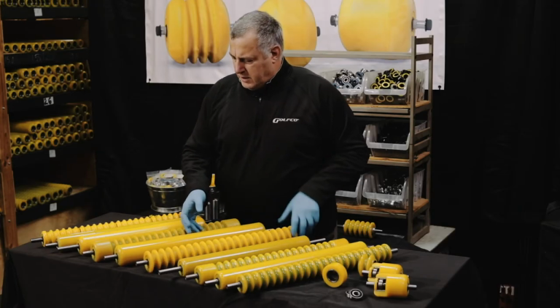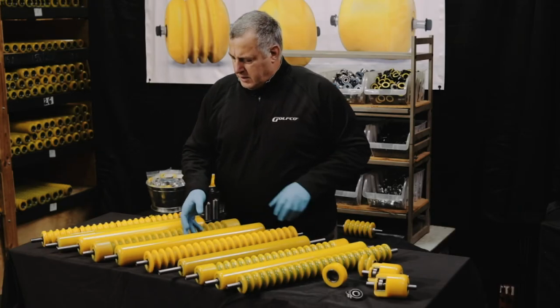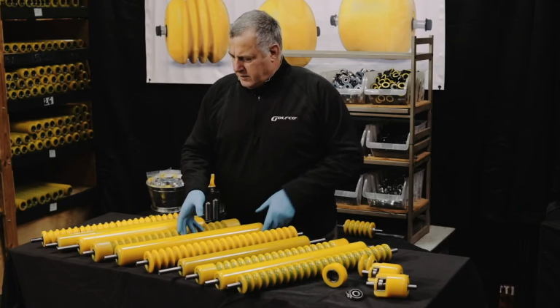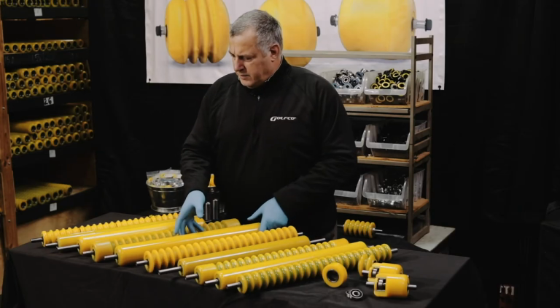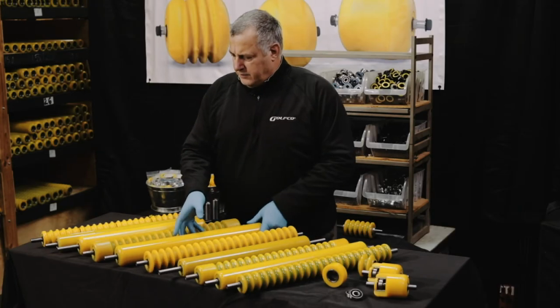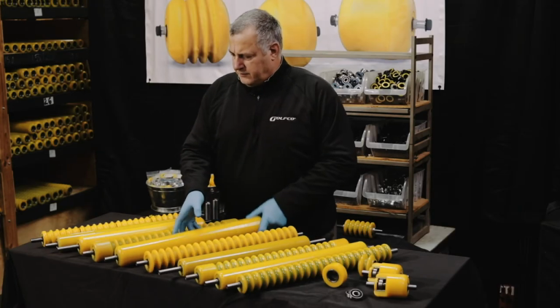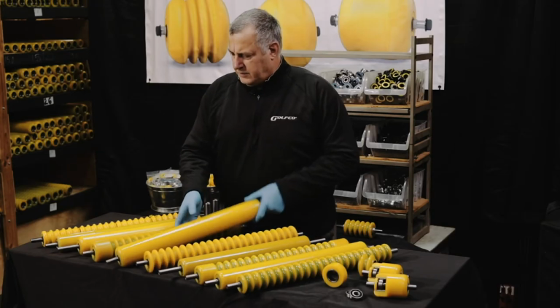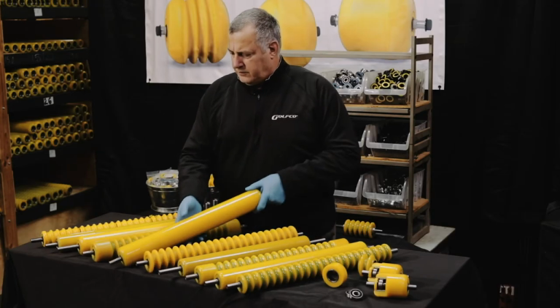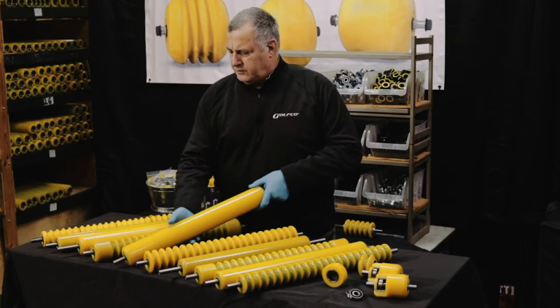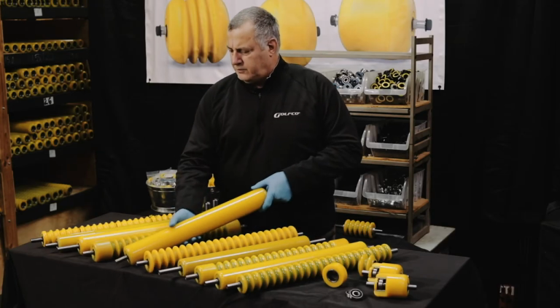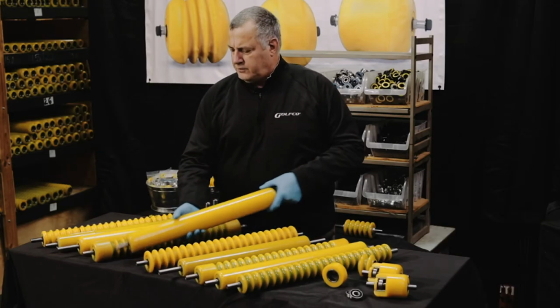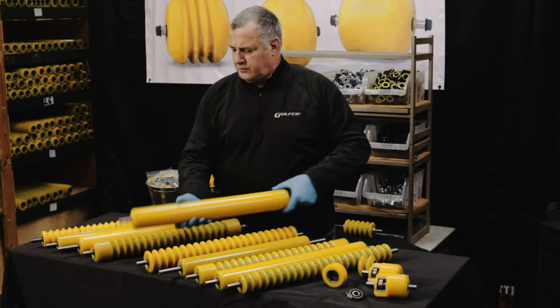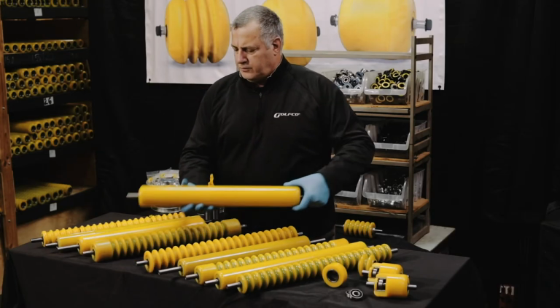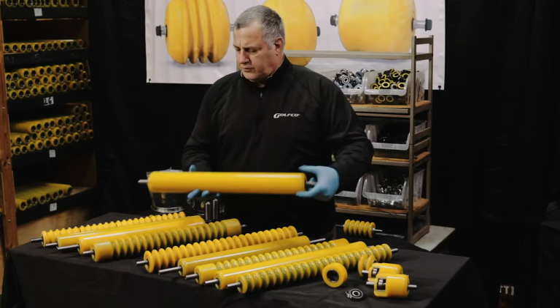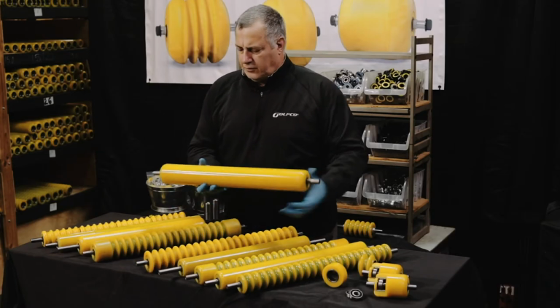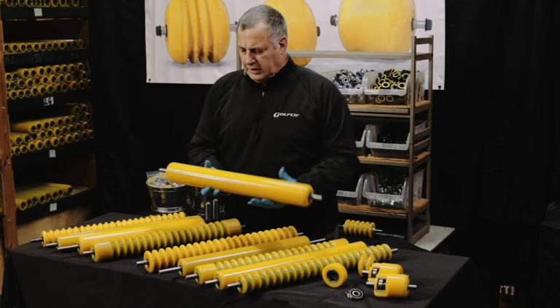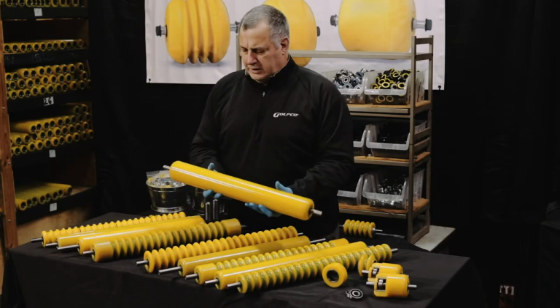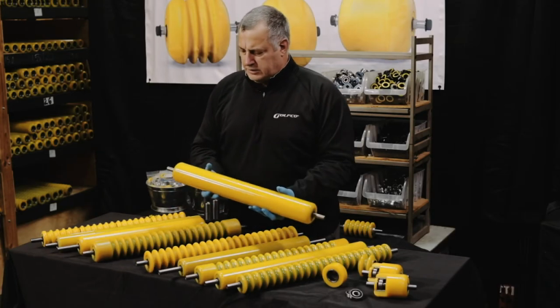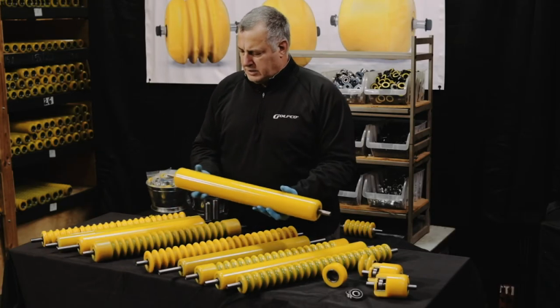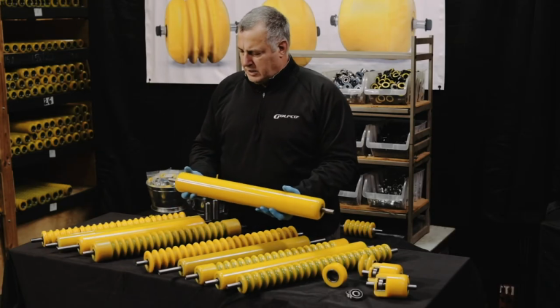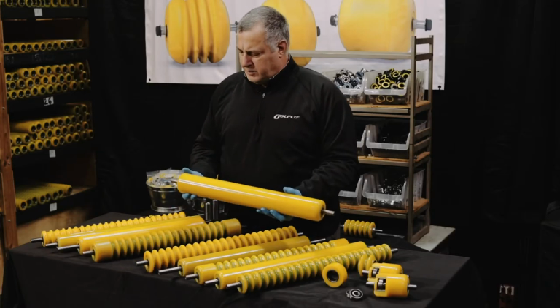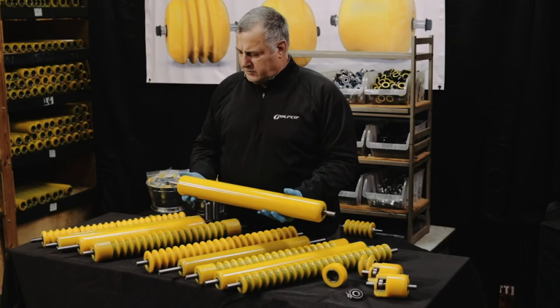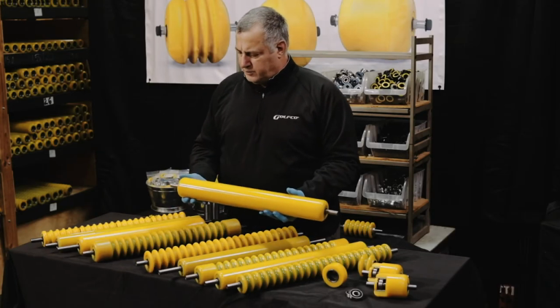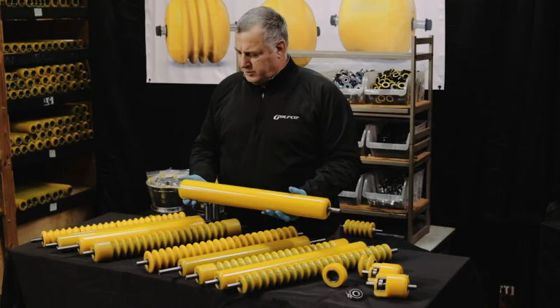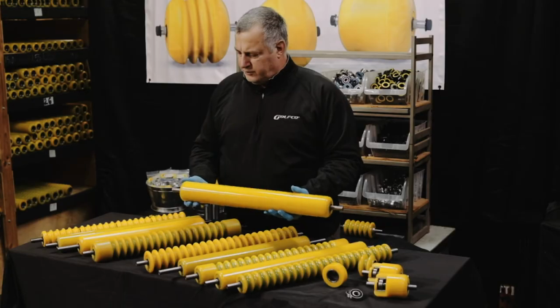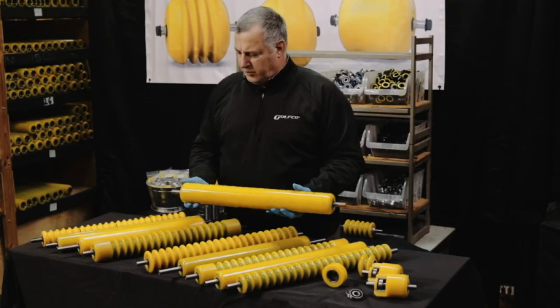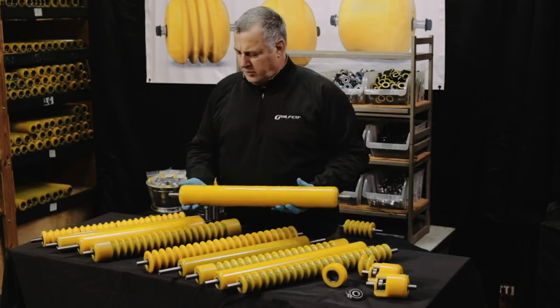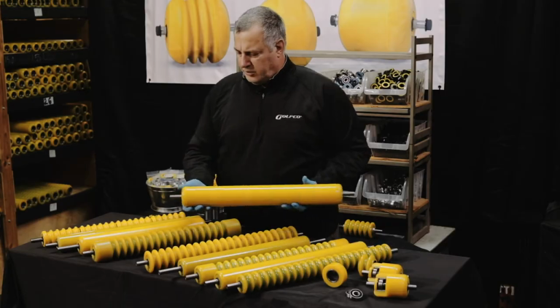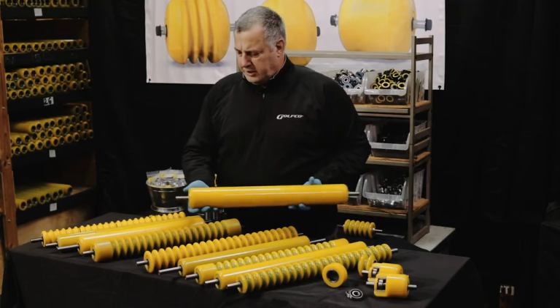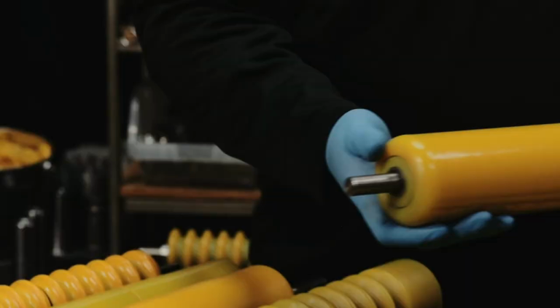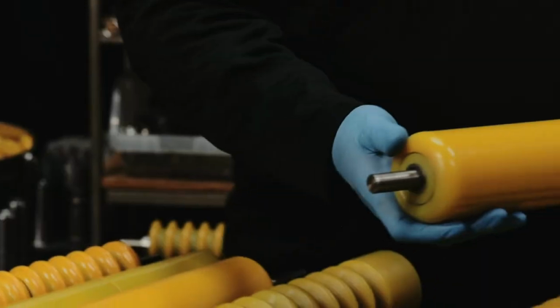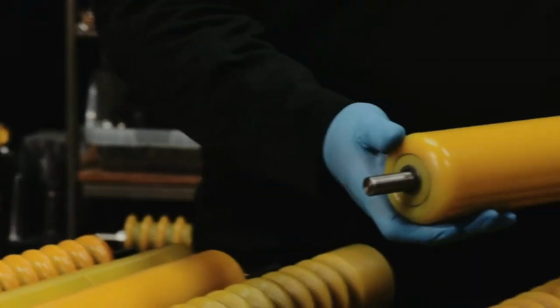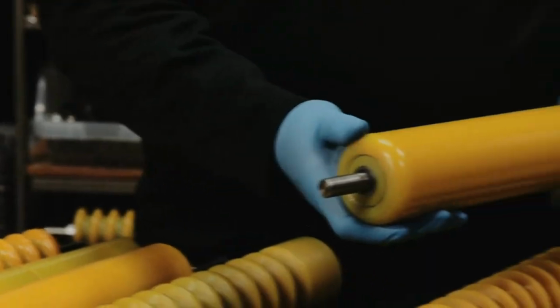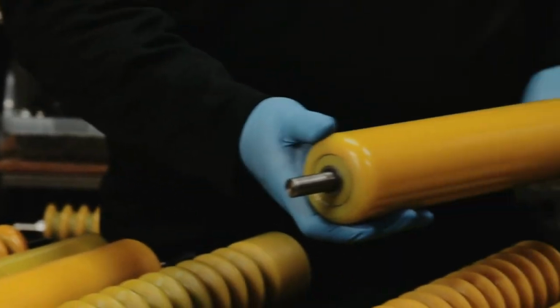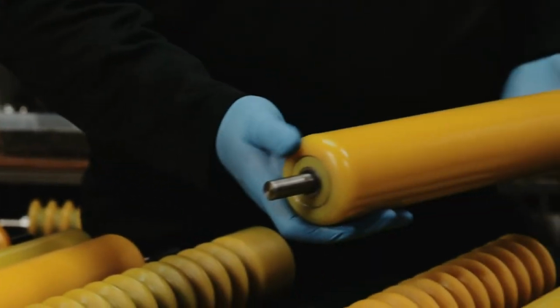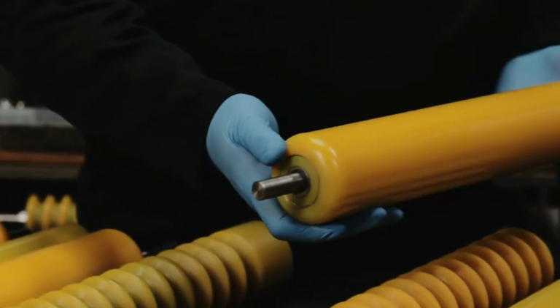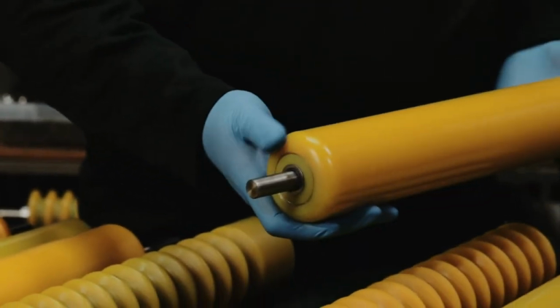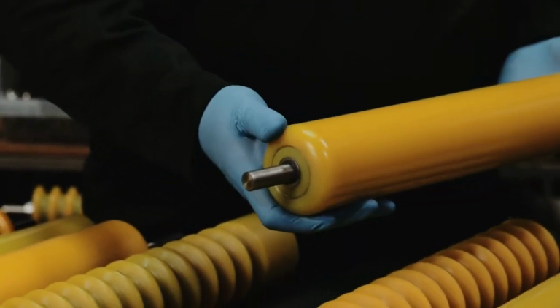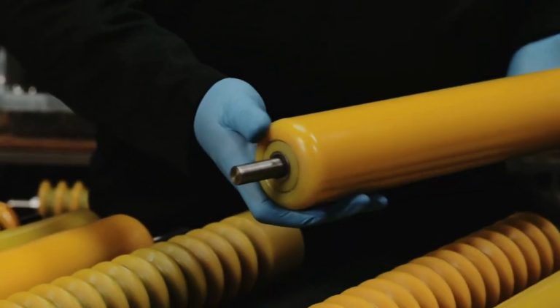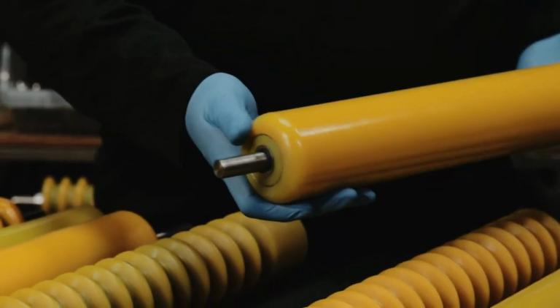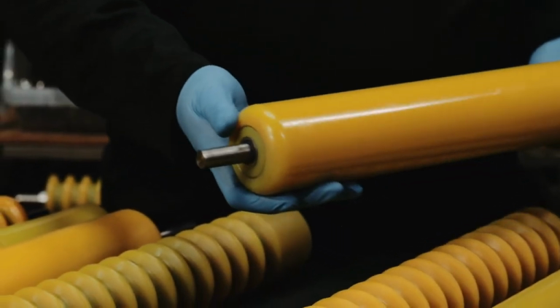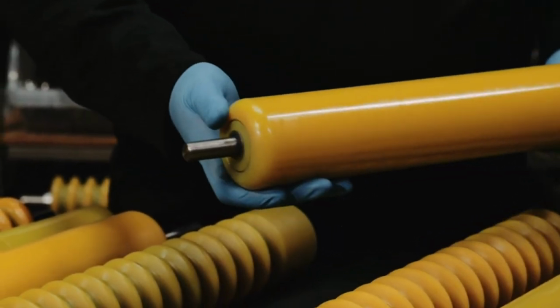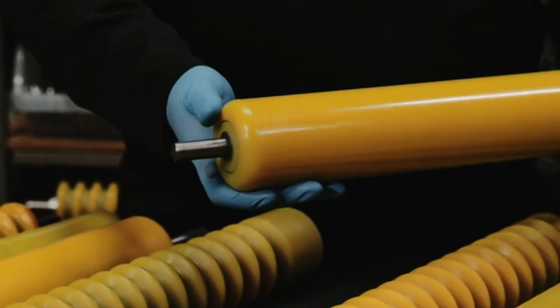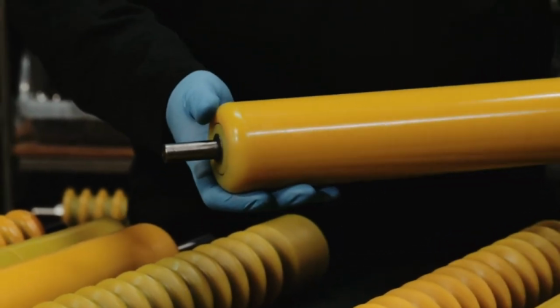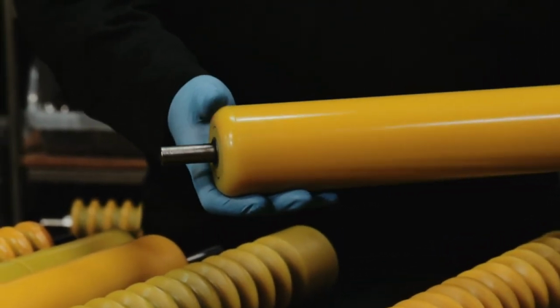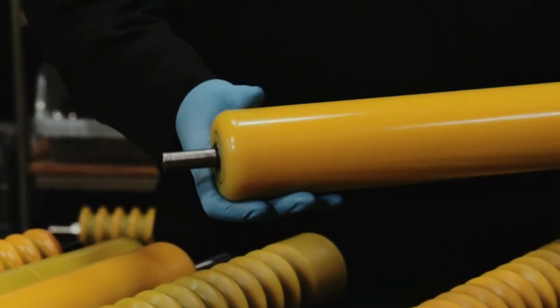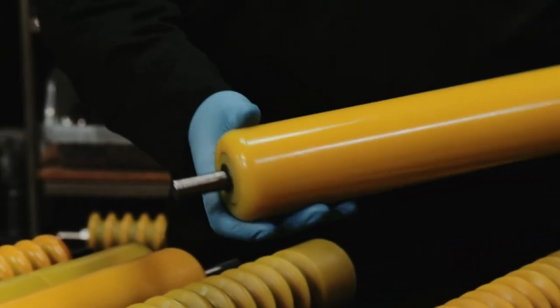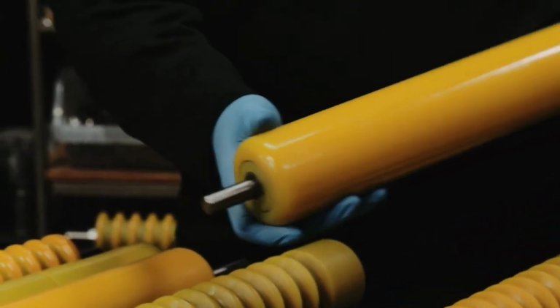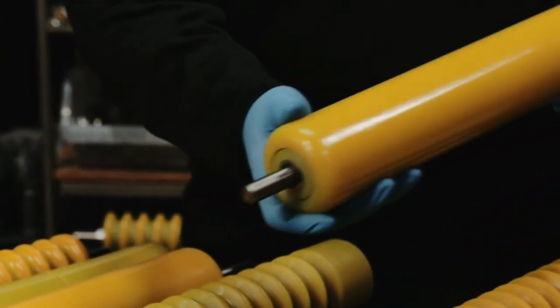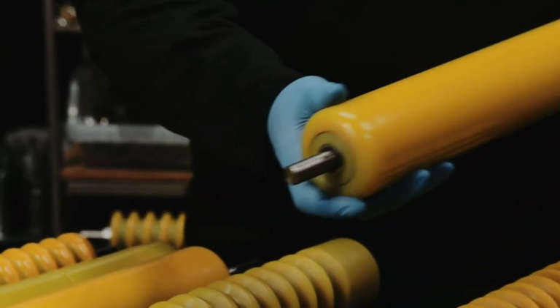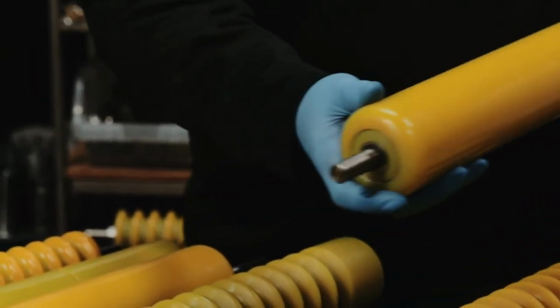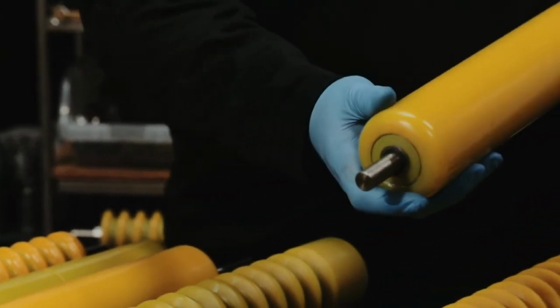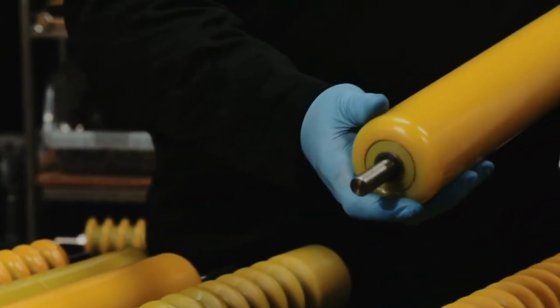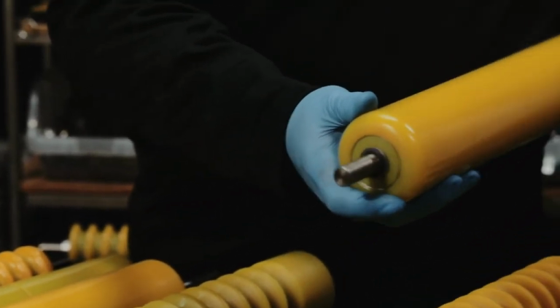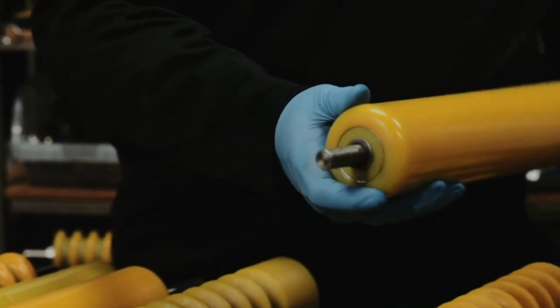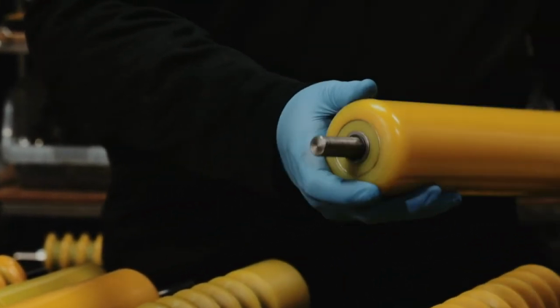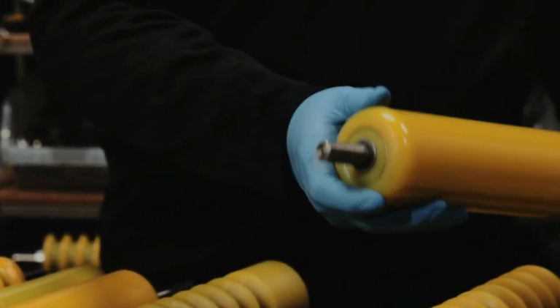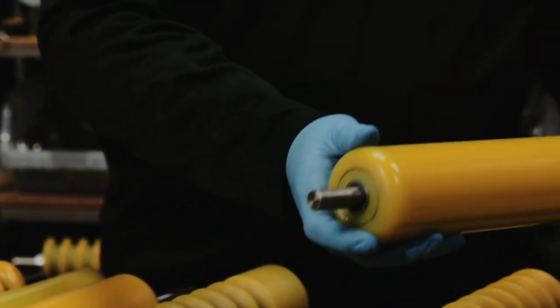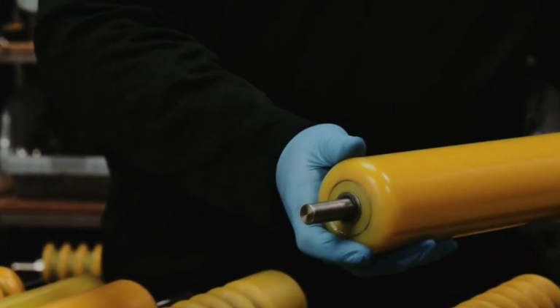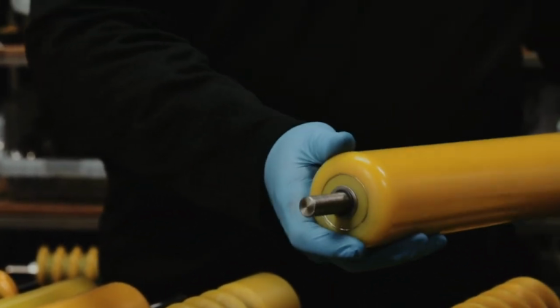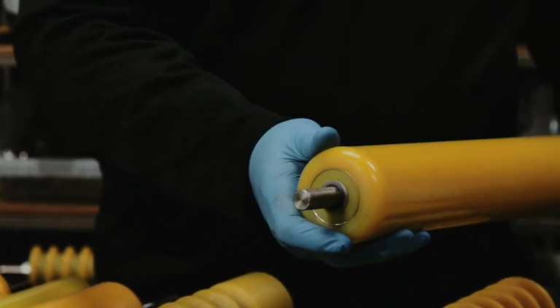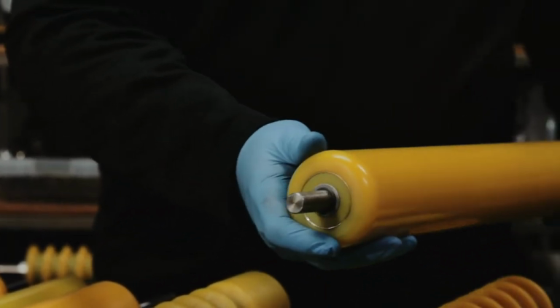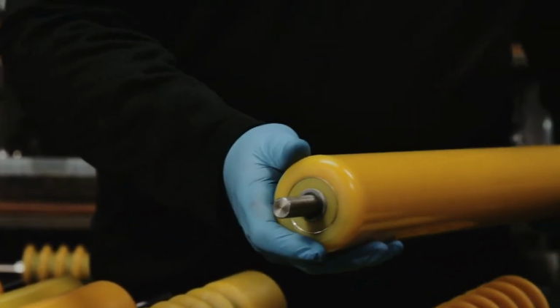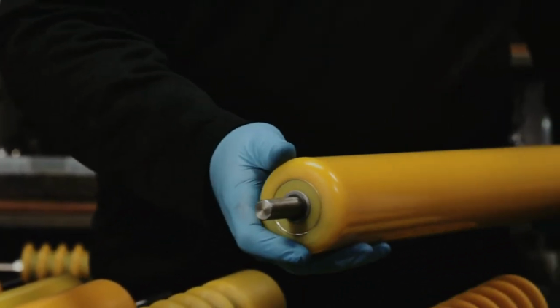This is a three-inch diameter smooth roller. Again, large radius corner. Steel tube, full-length inside.